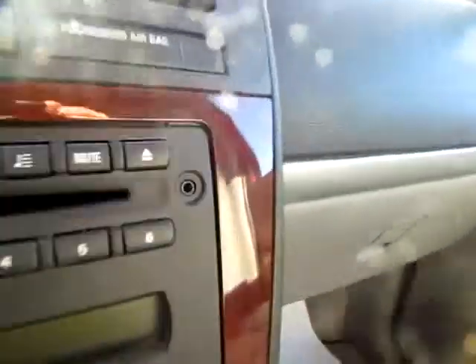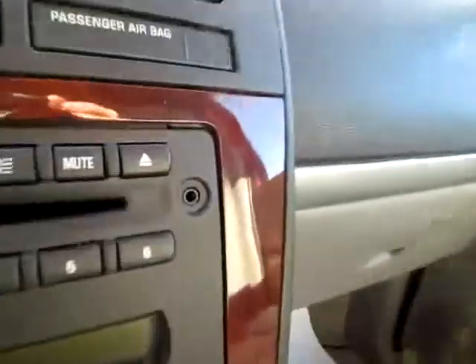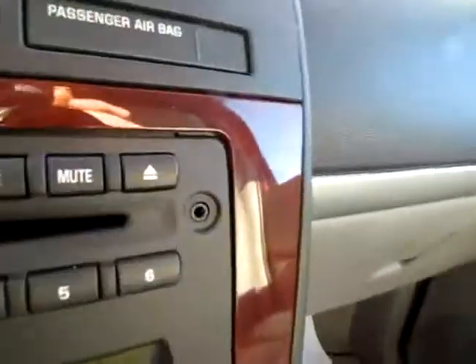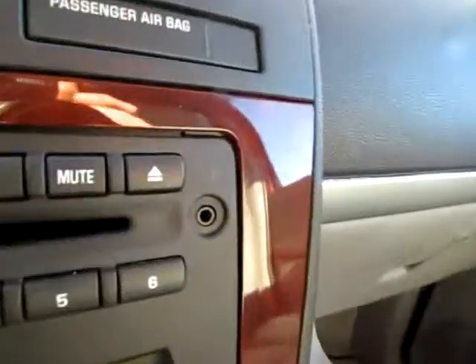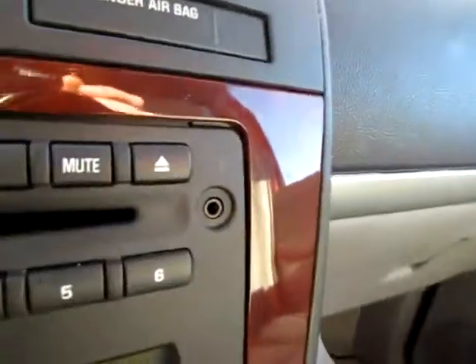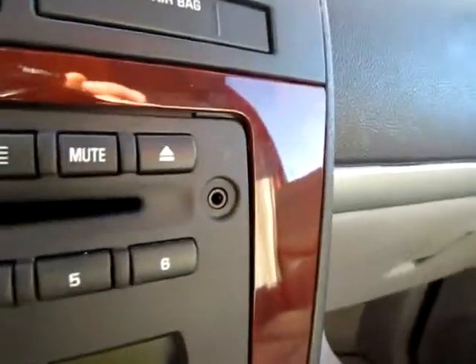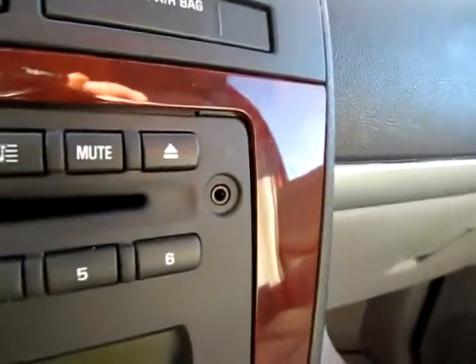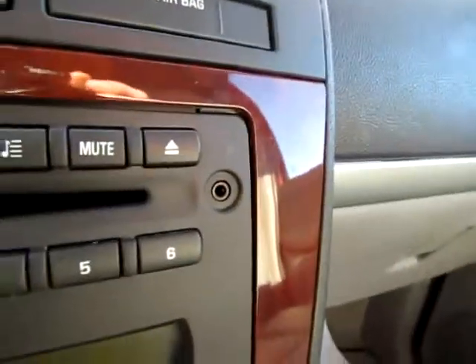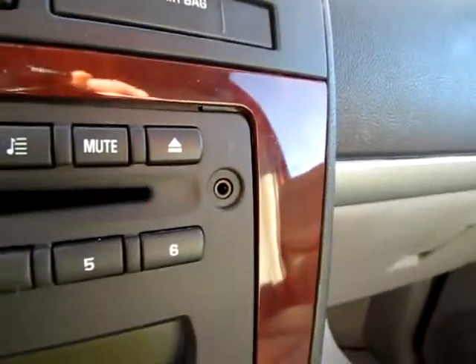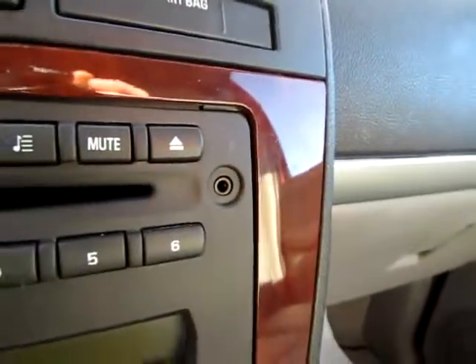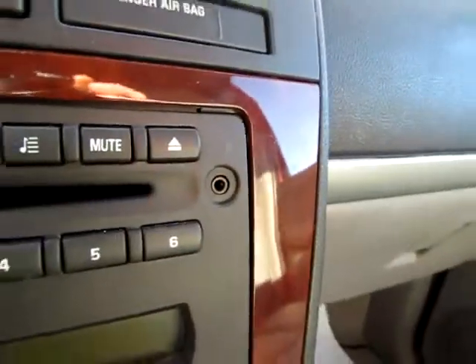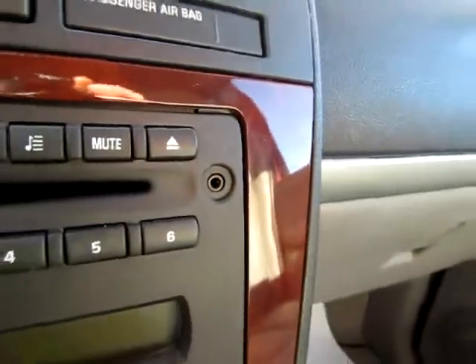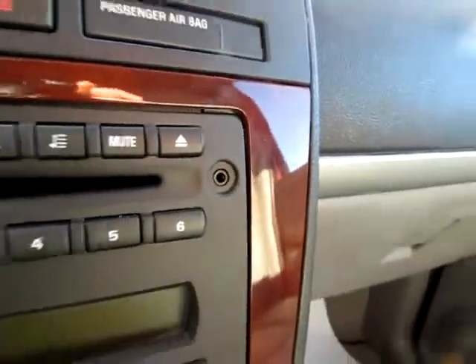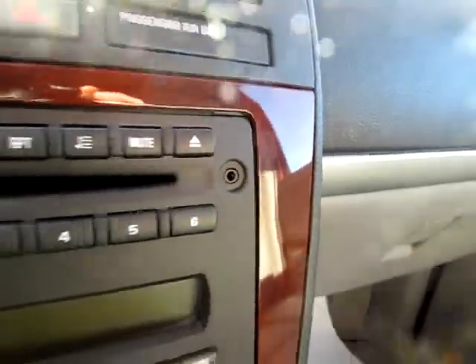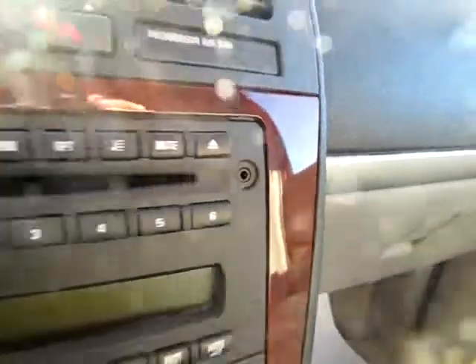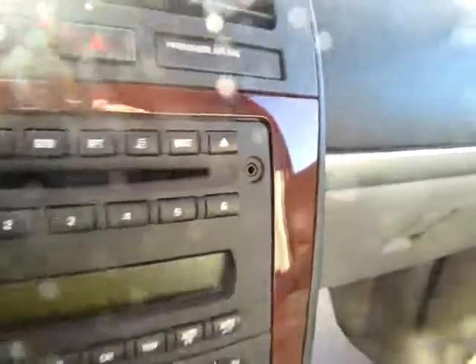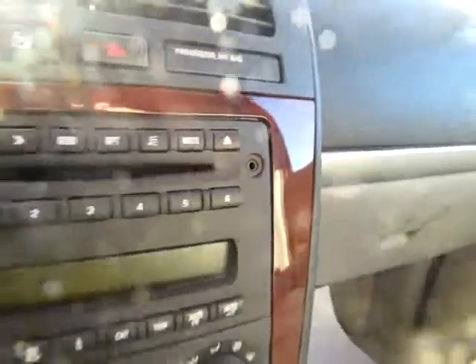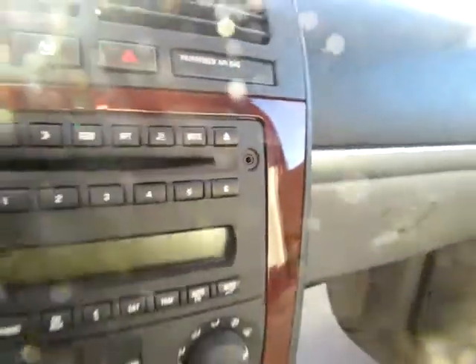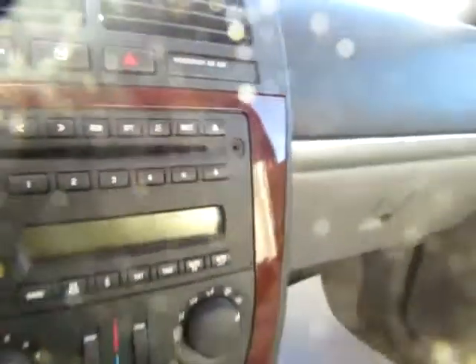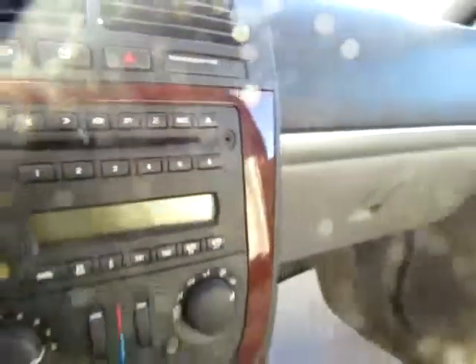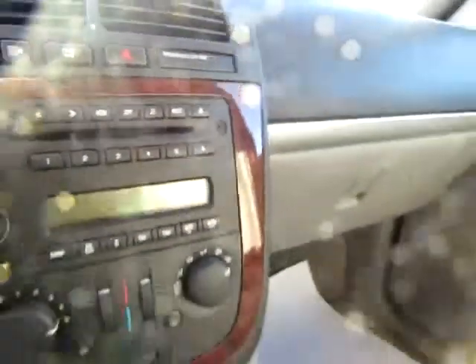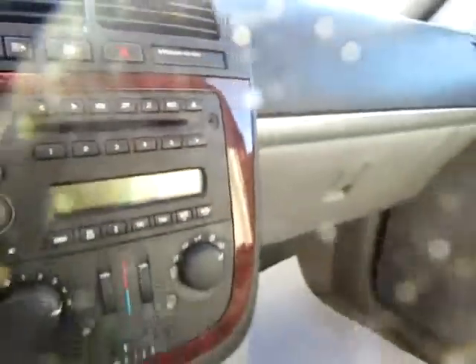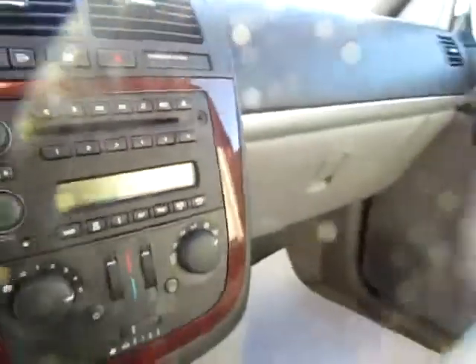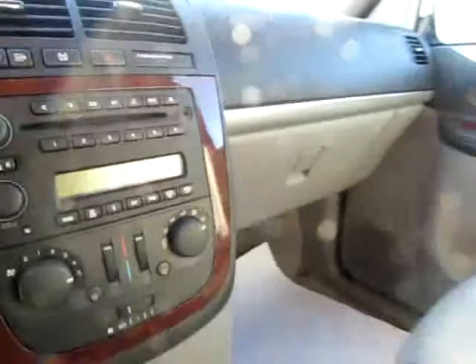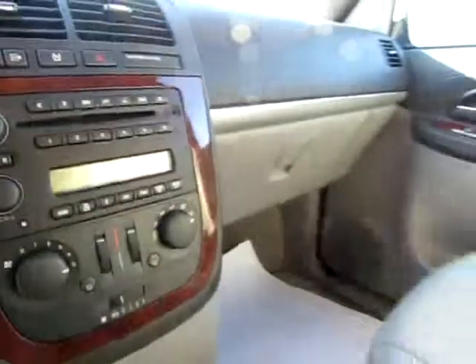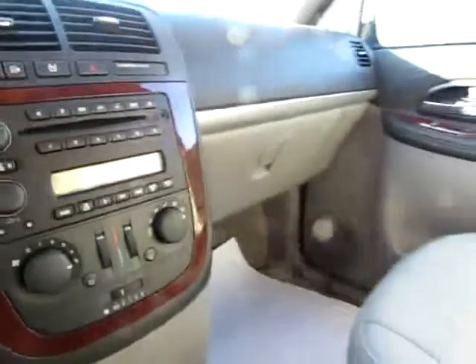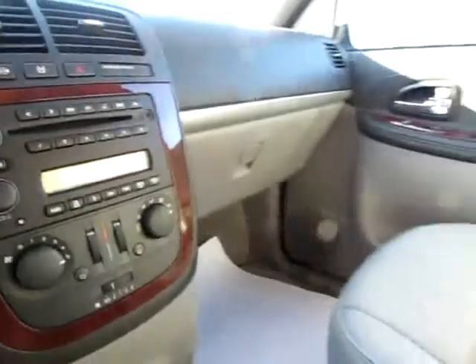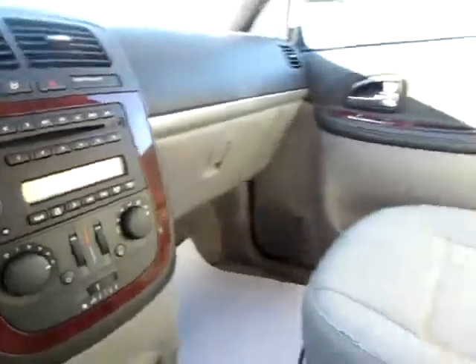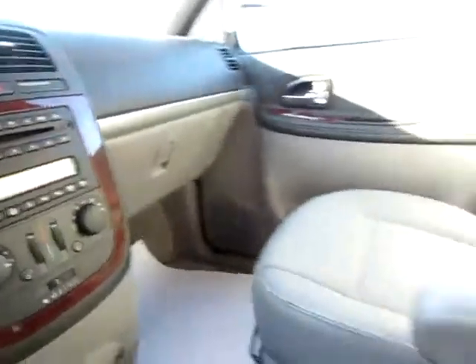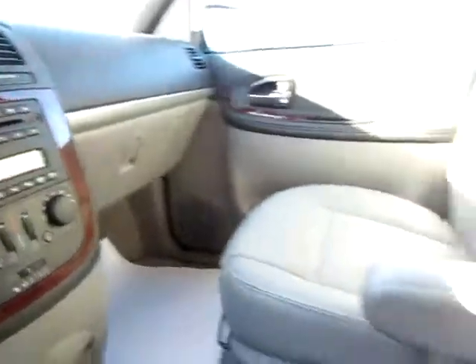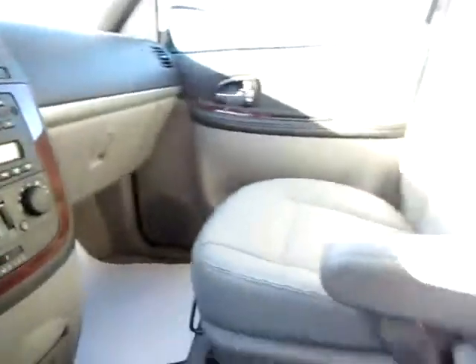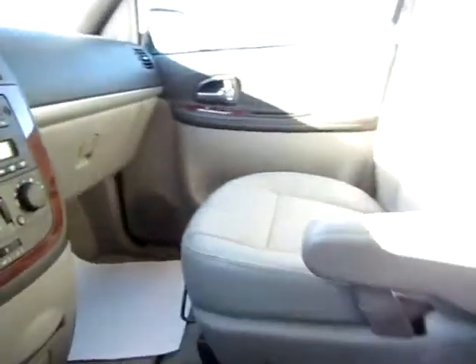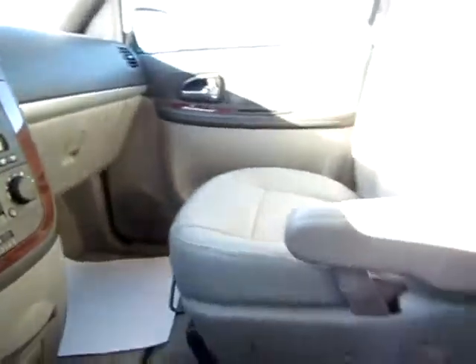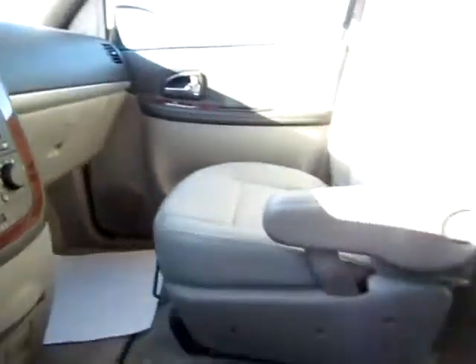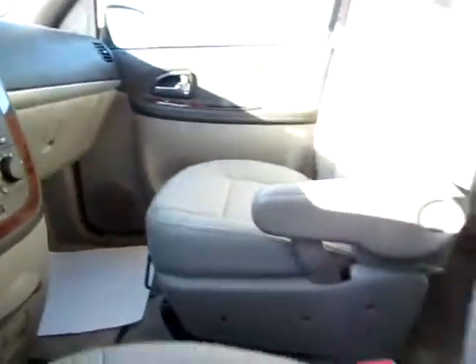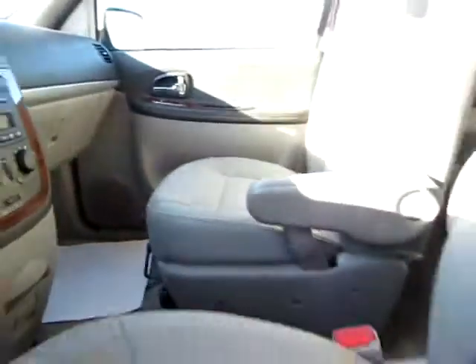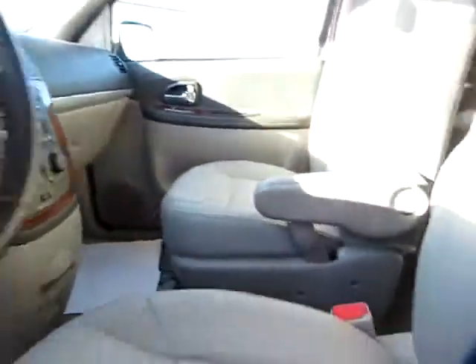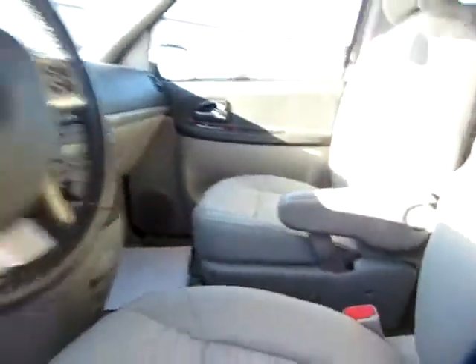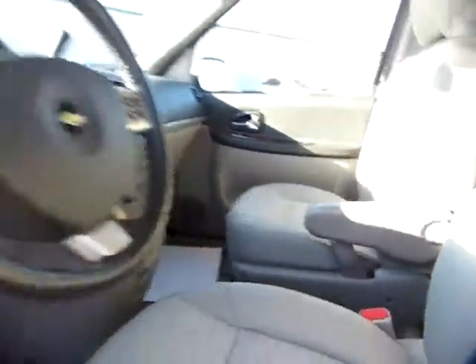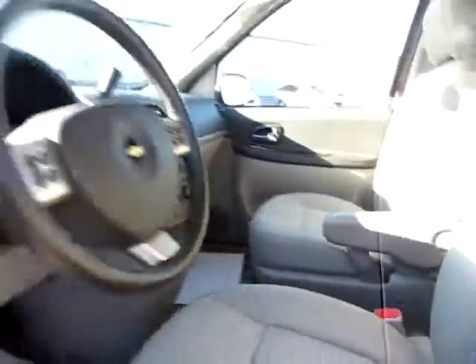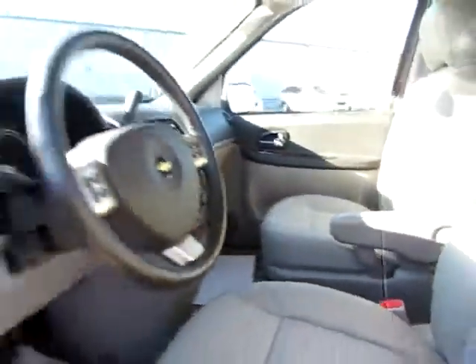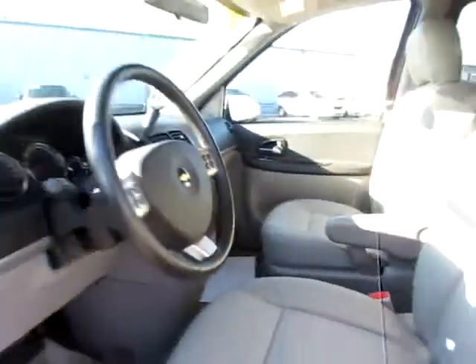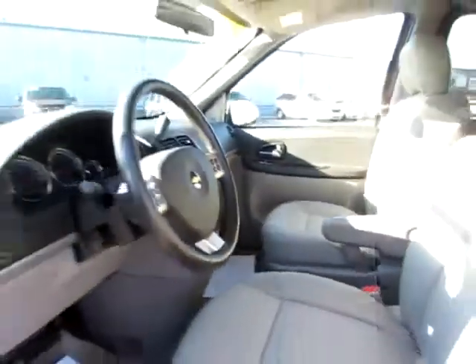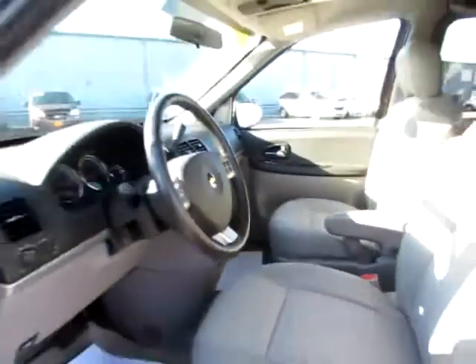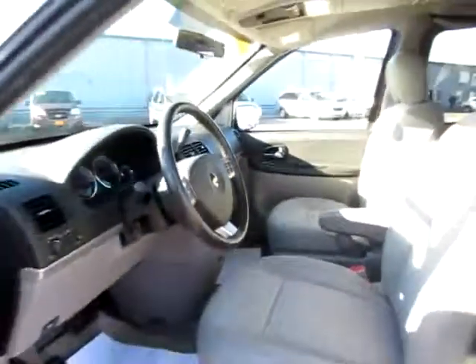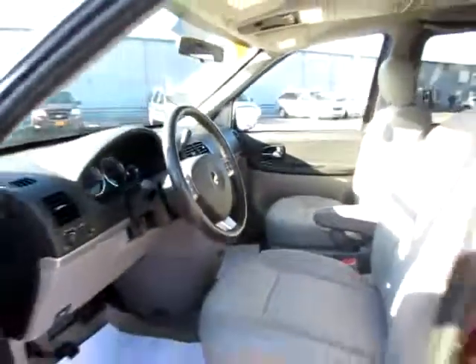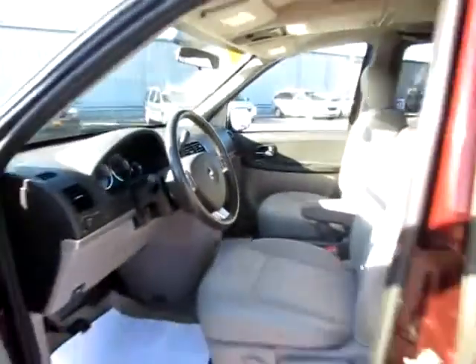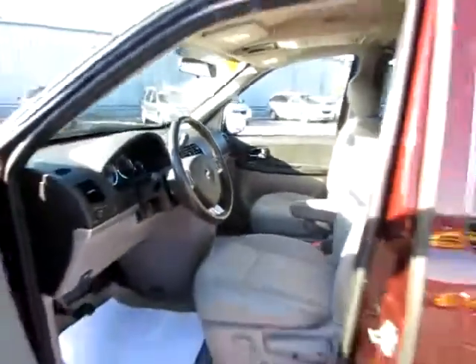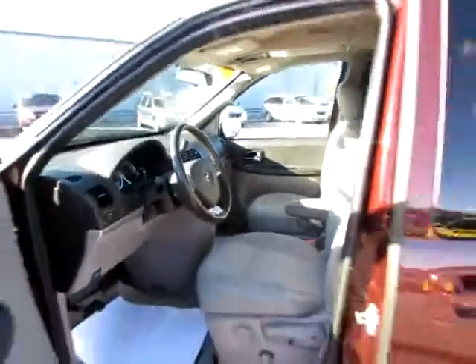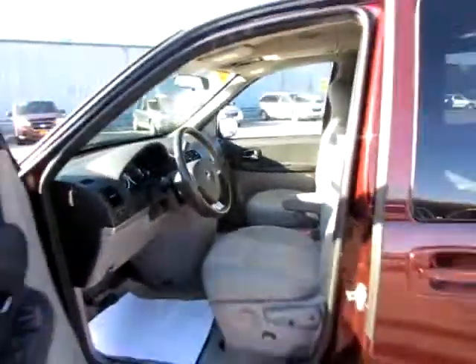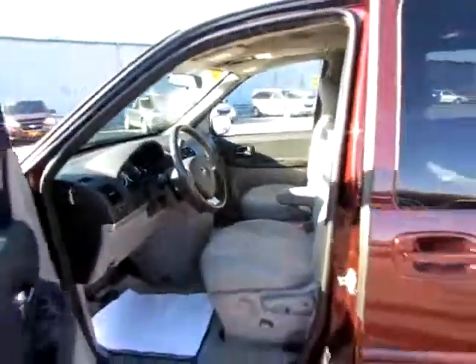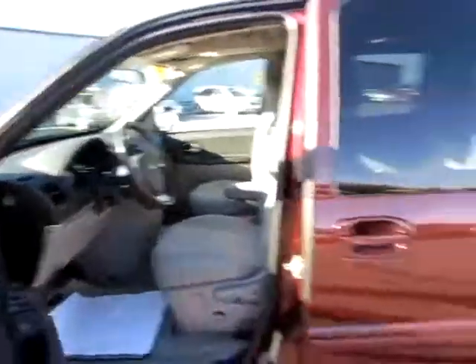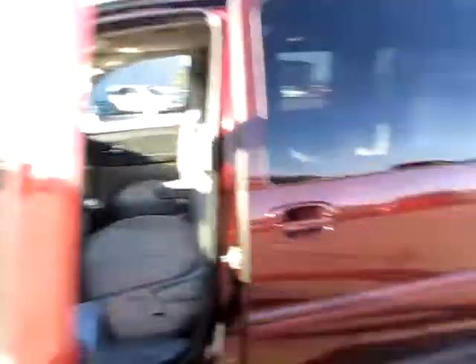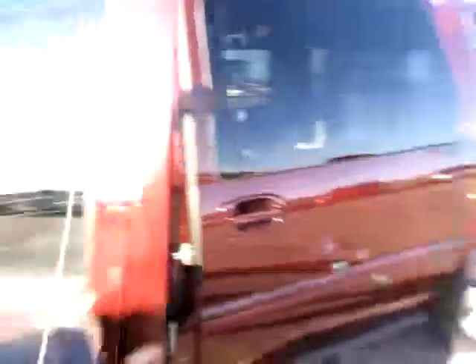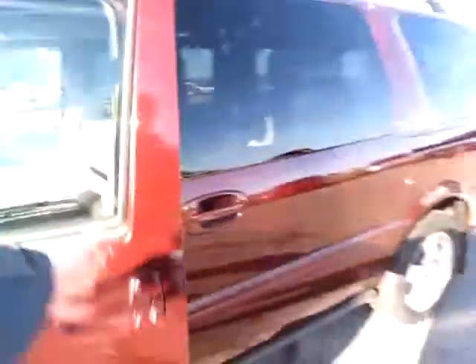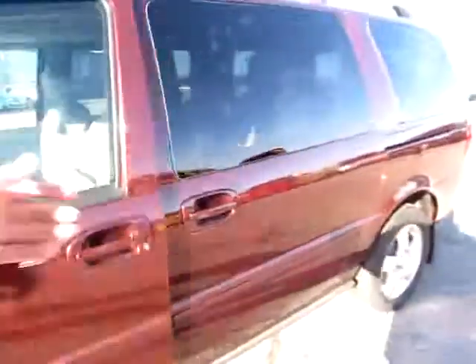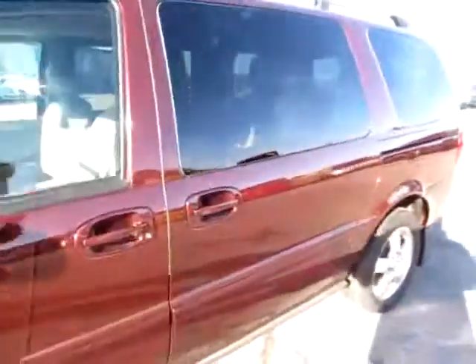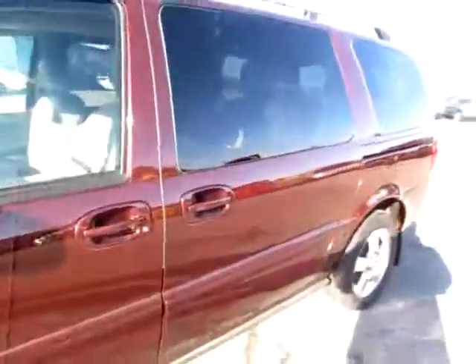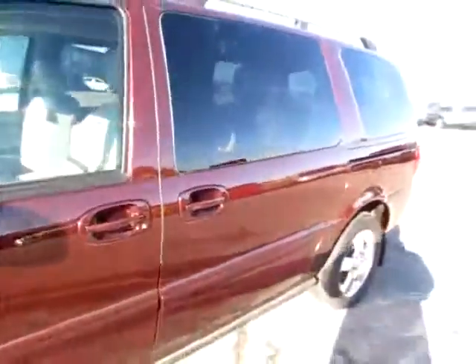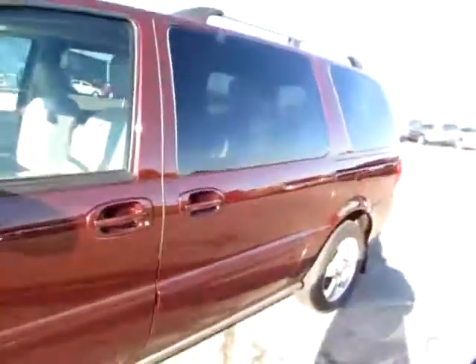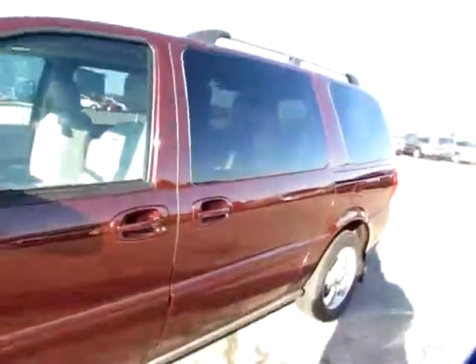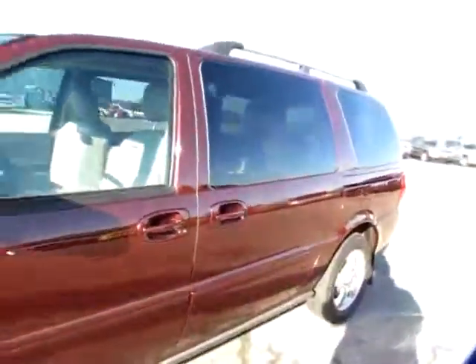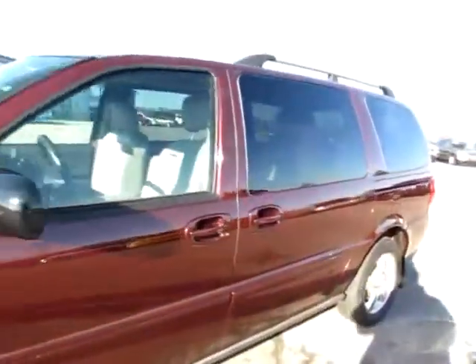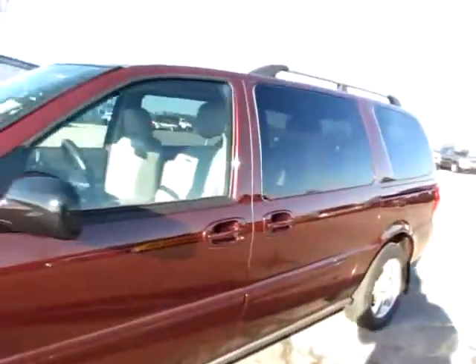Don't miss the audio input jack — you can plug your iPod or other favorite audio device into this Chevy Uplander and take your tunes with you wherever you go.